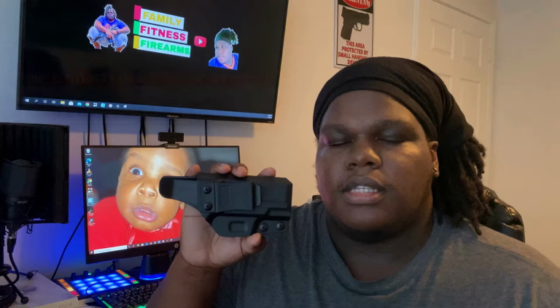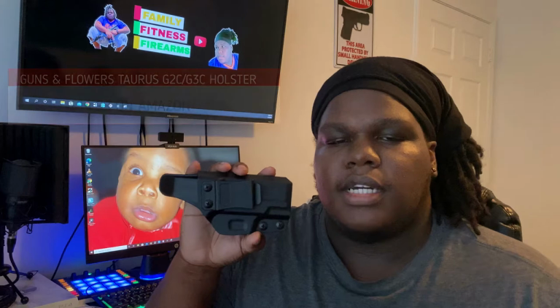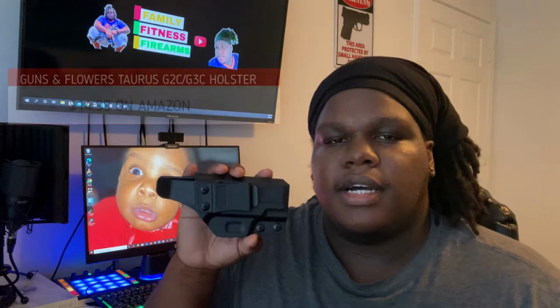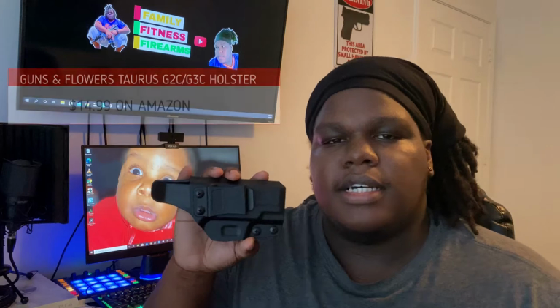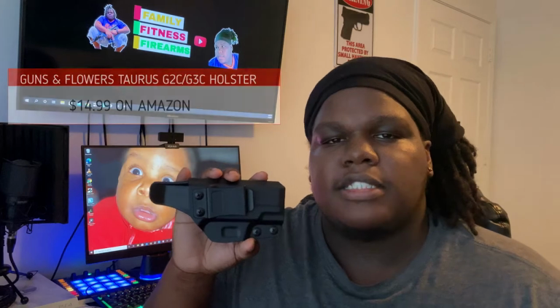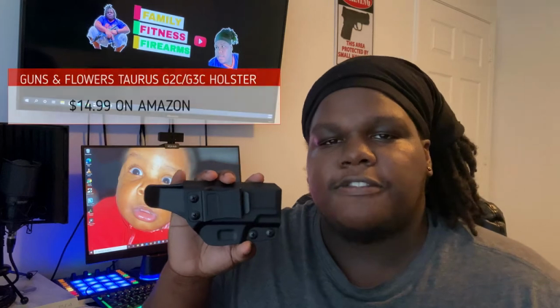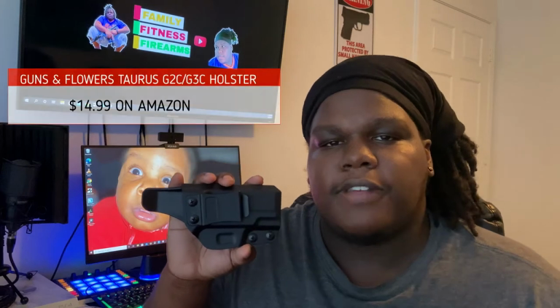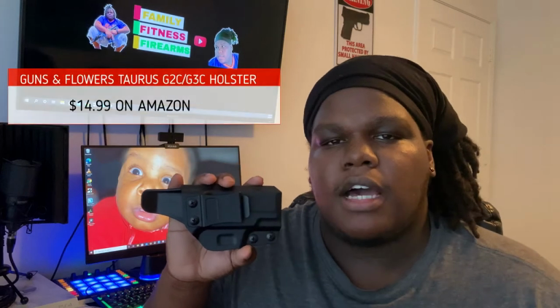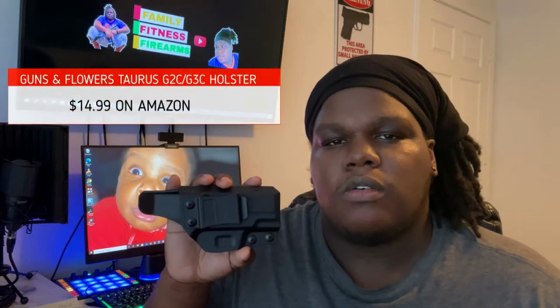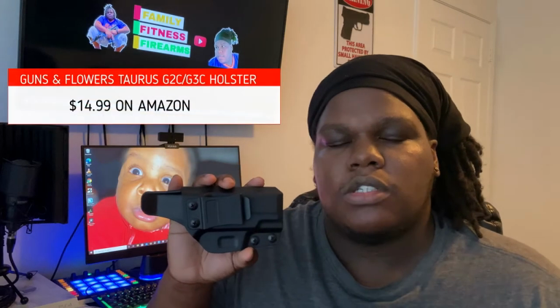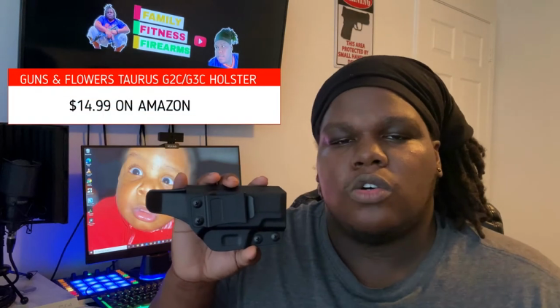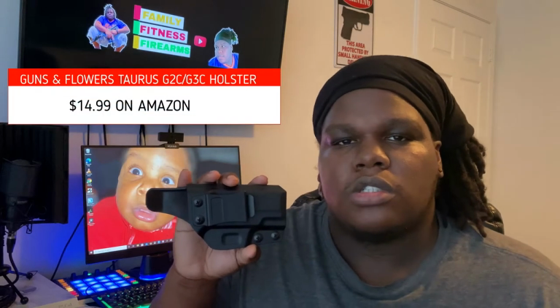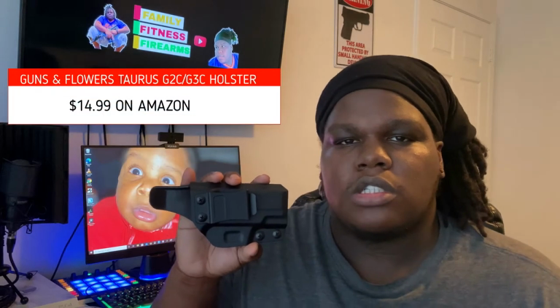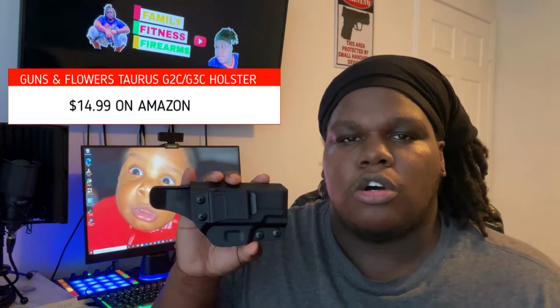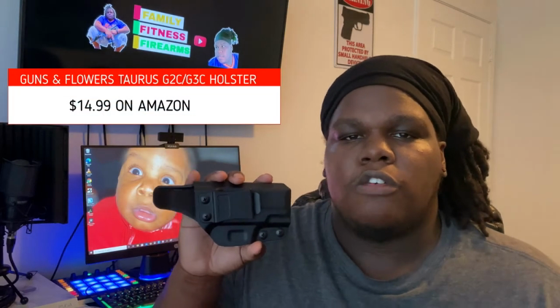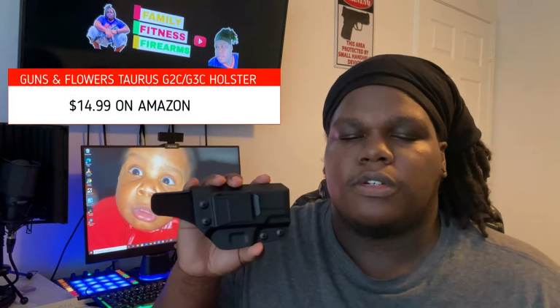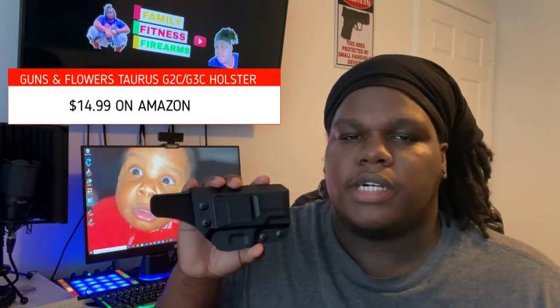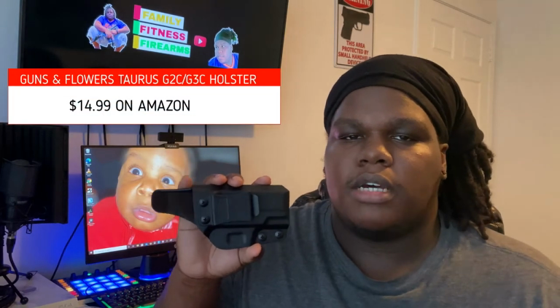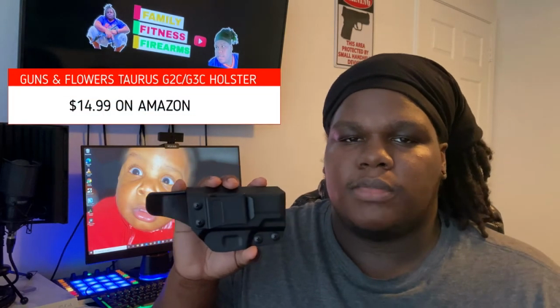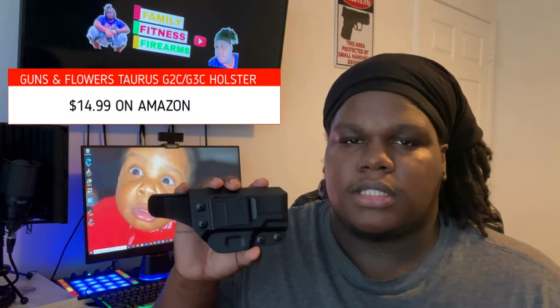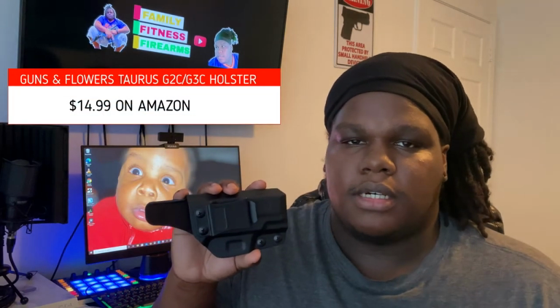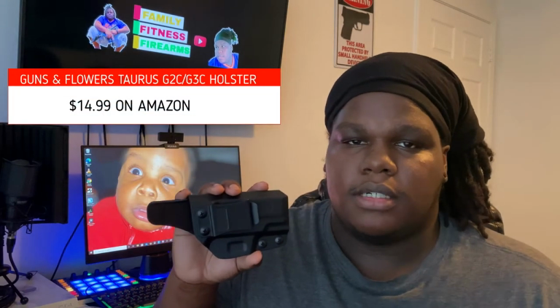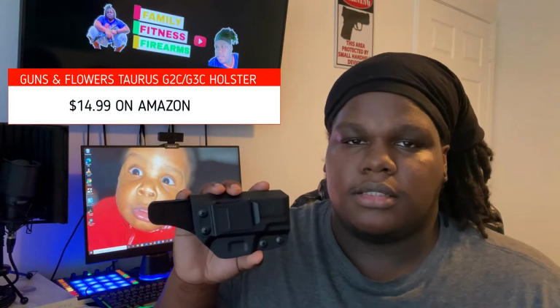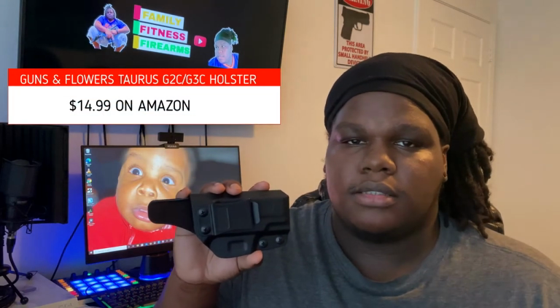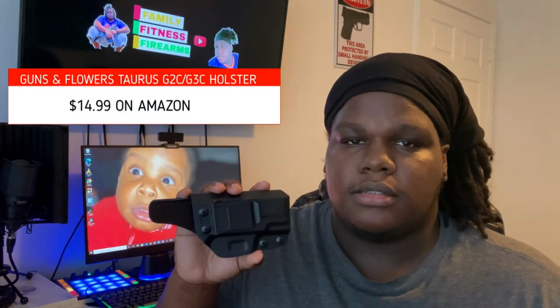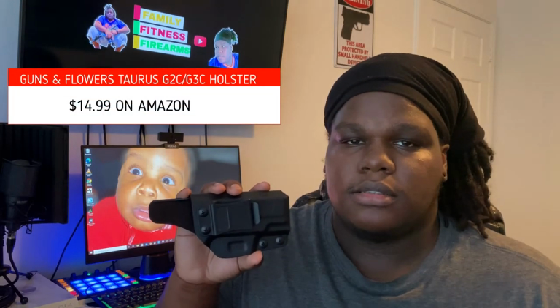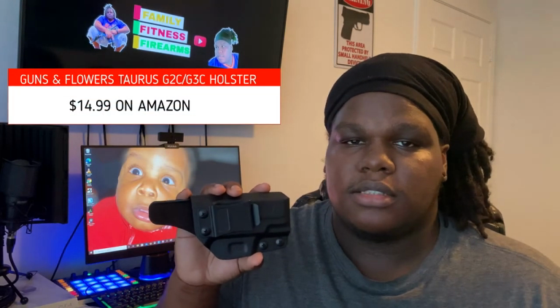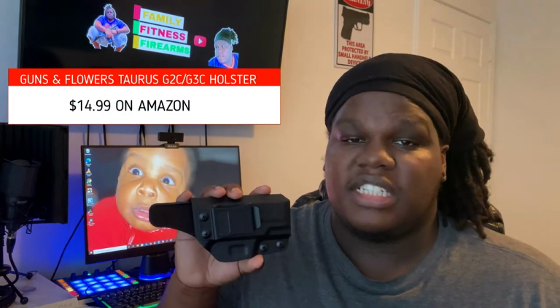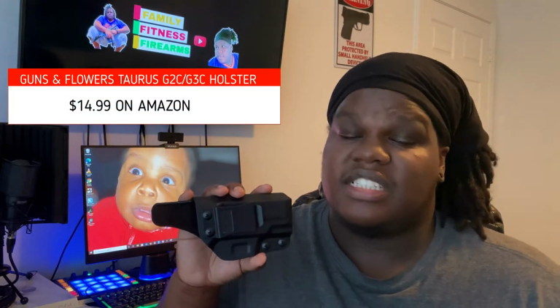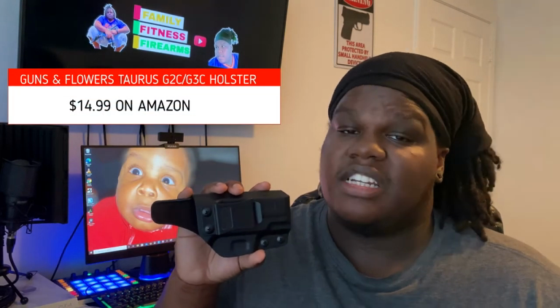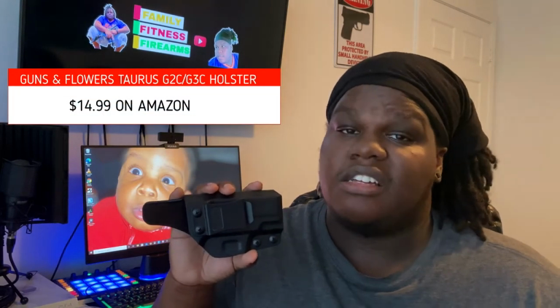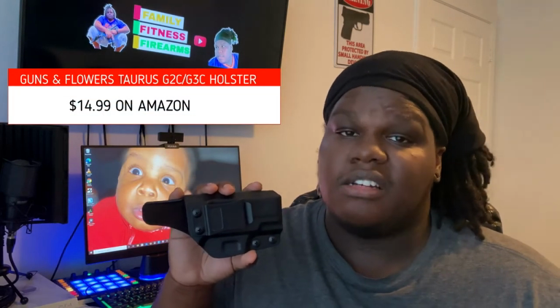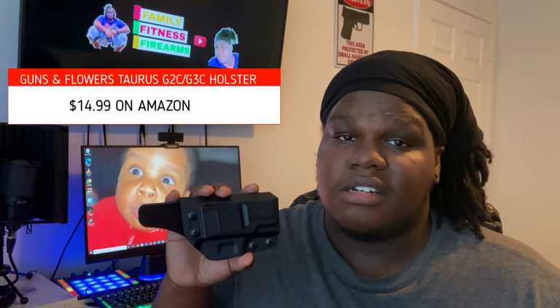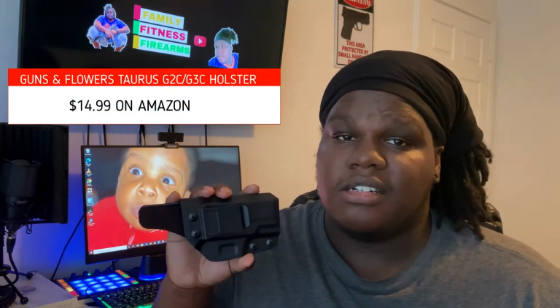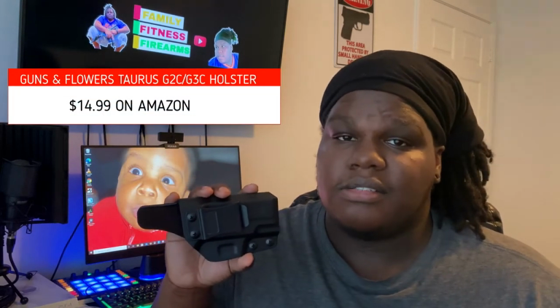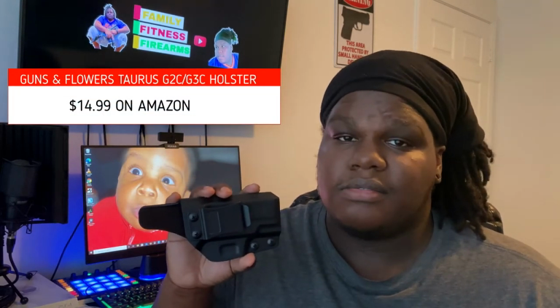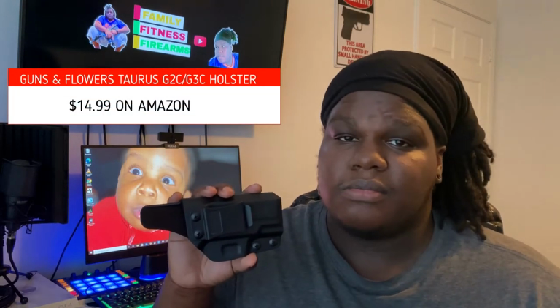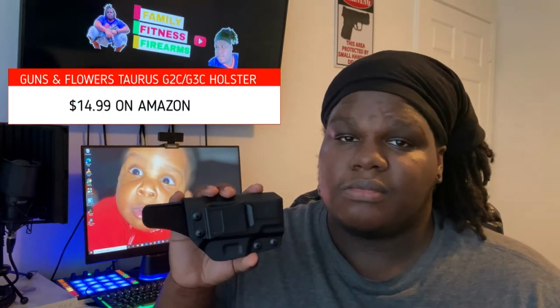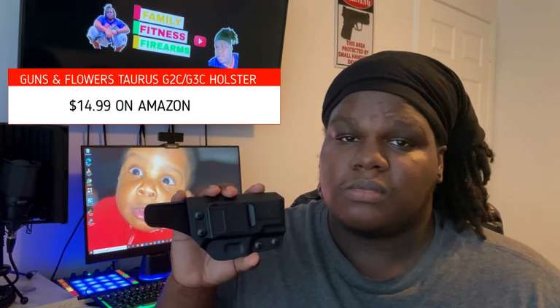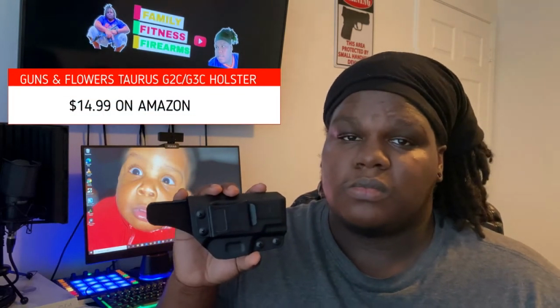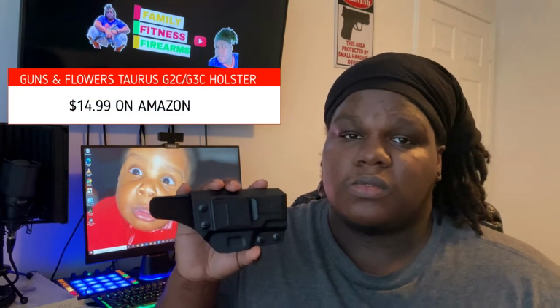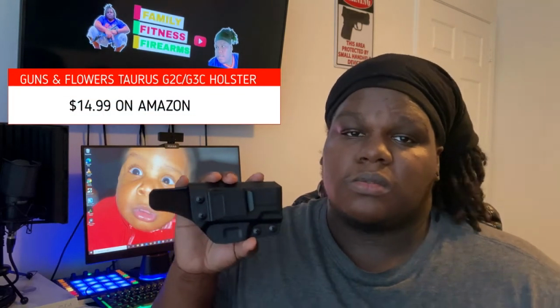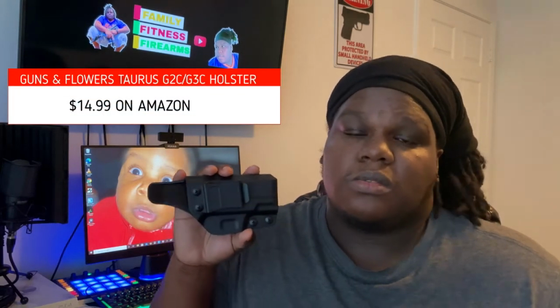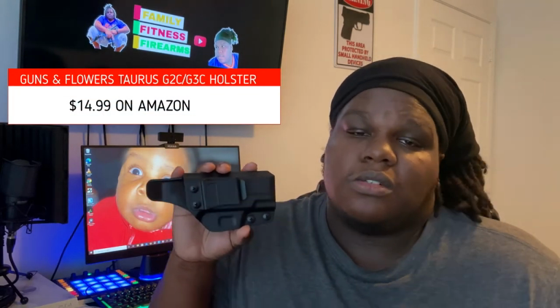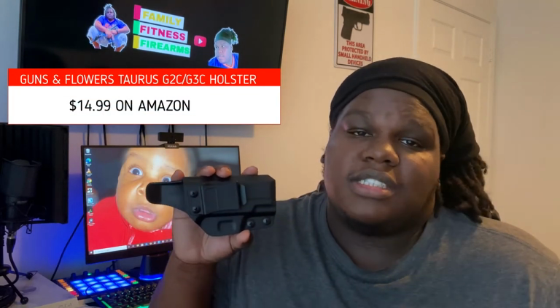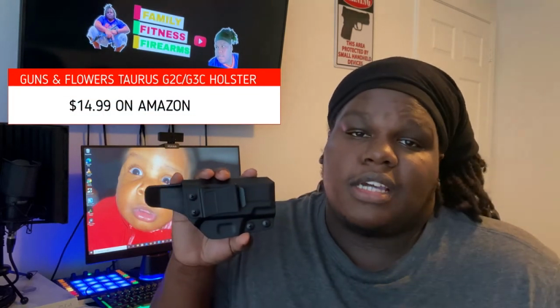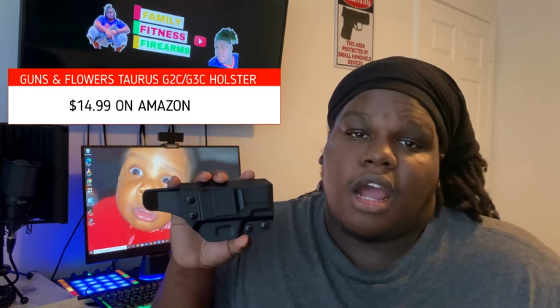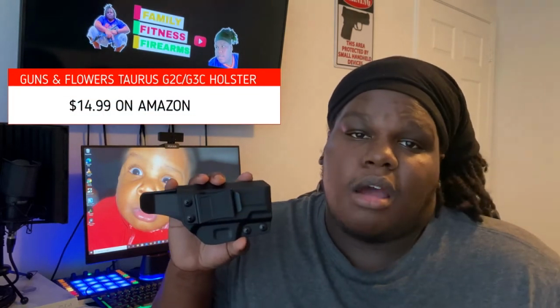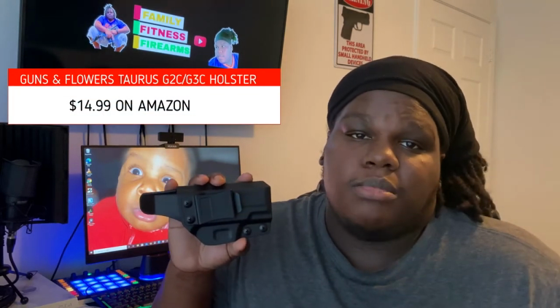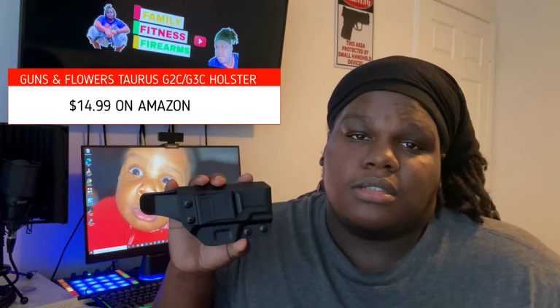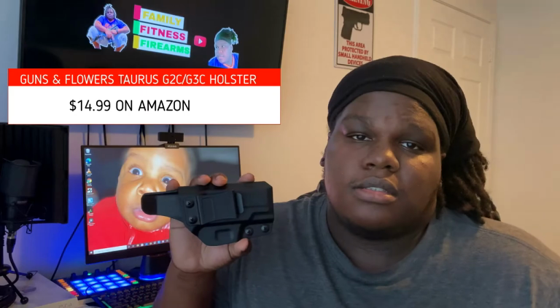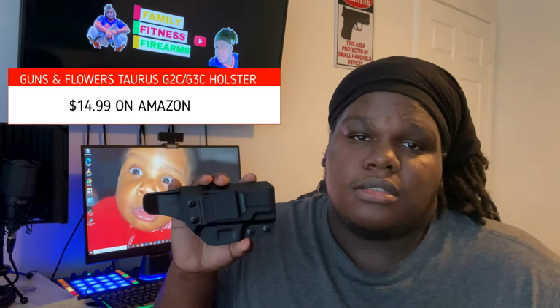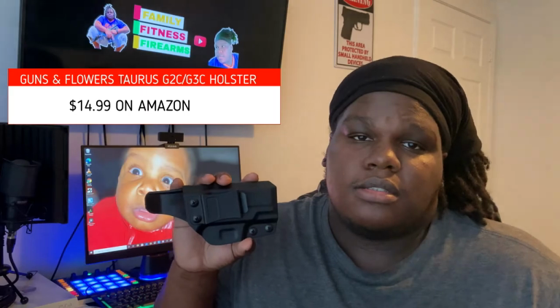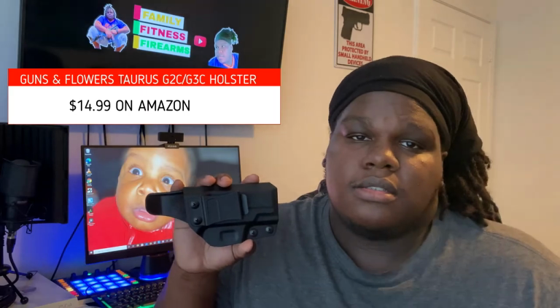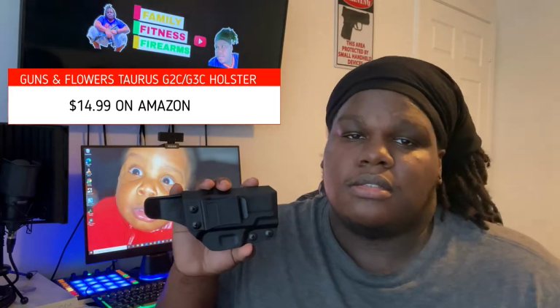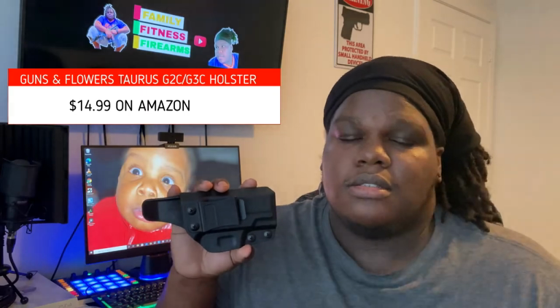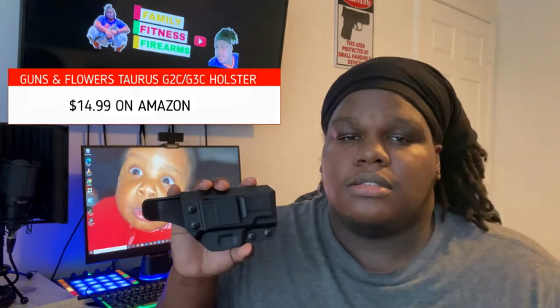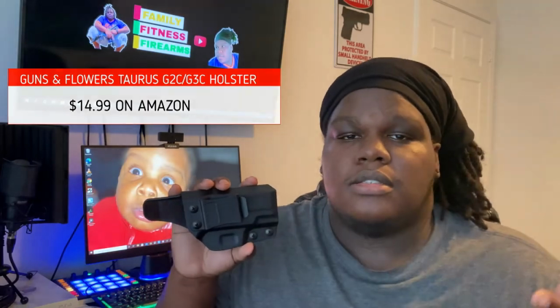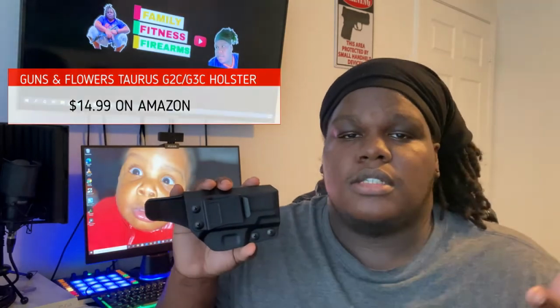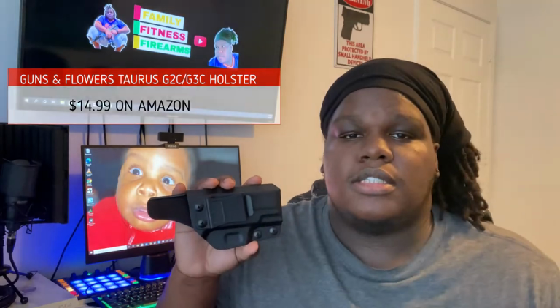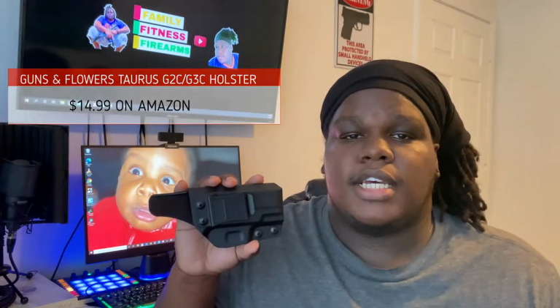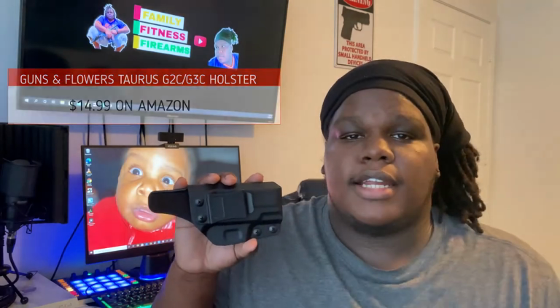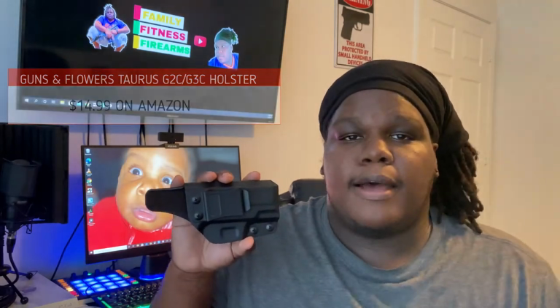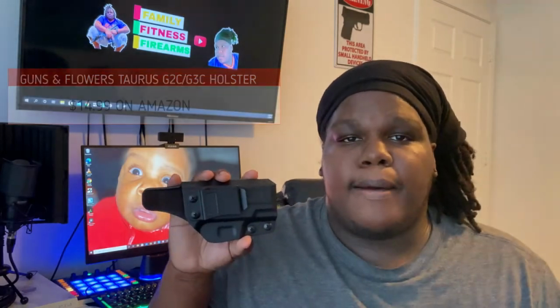The Guns N' Flowers holster over on Amazon. Is it any good? Or is it garbage? Check it out.